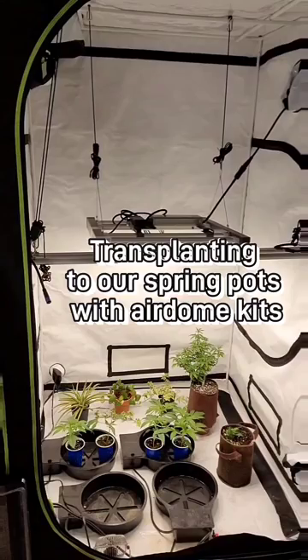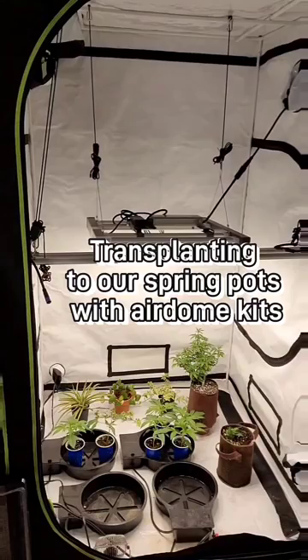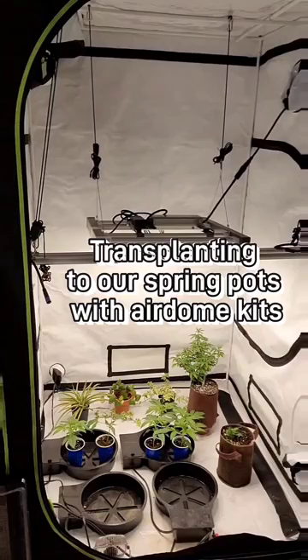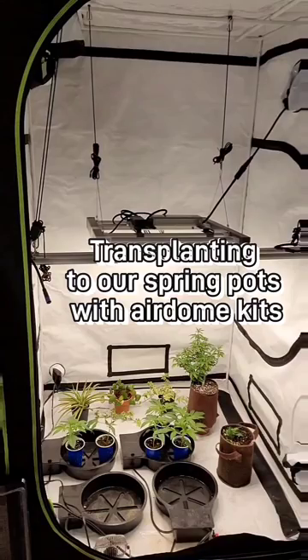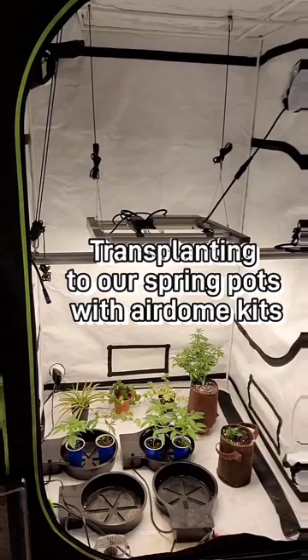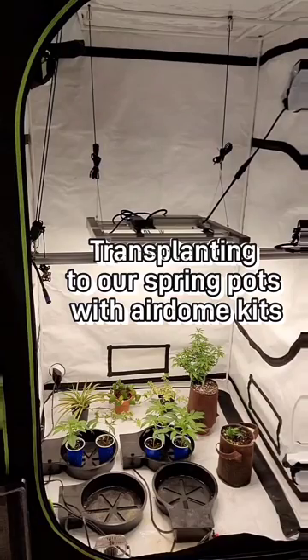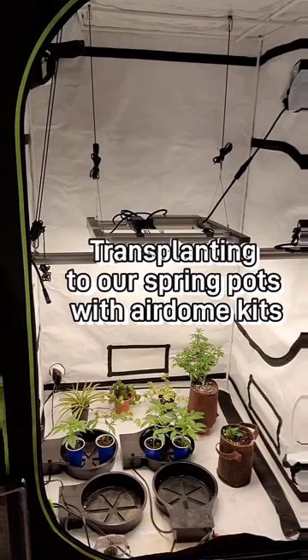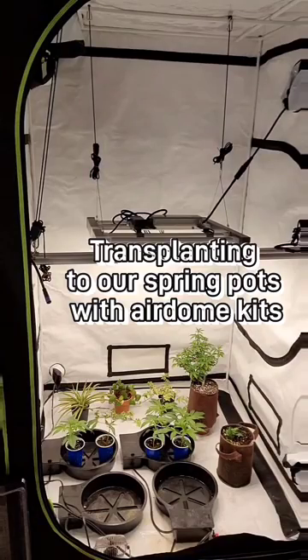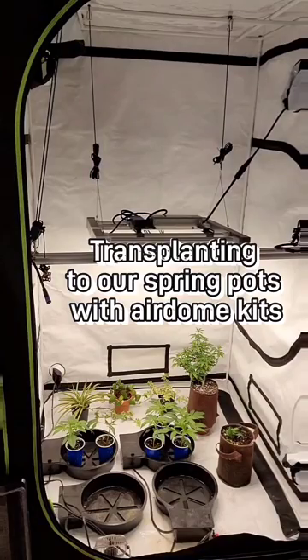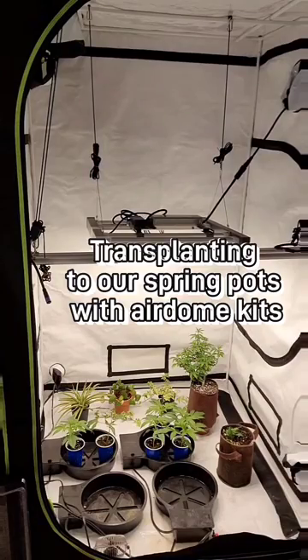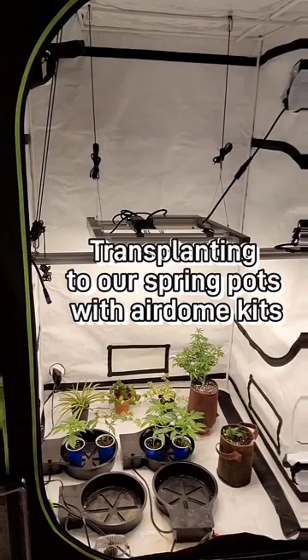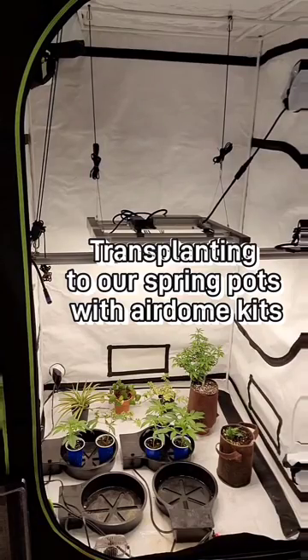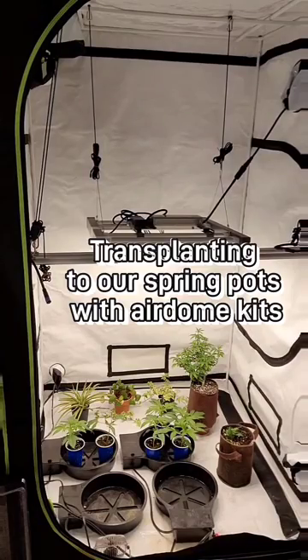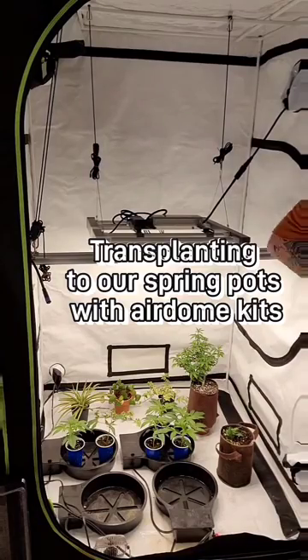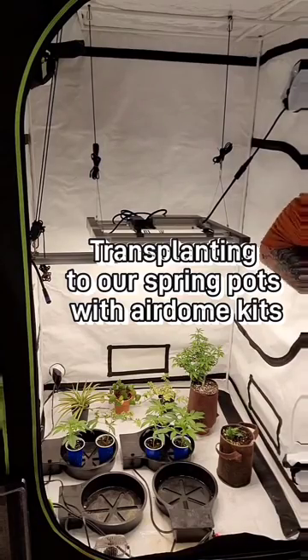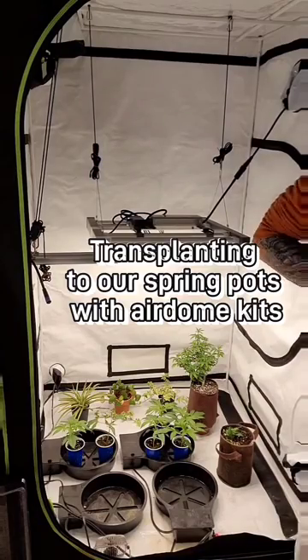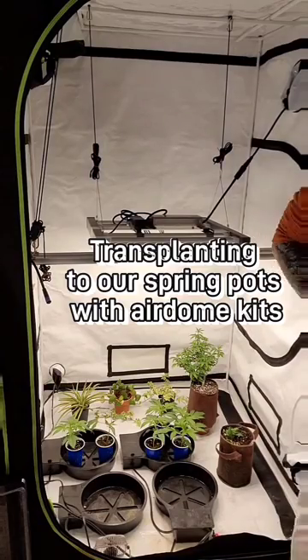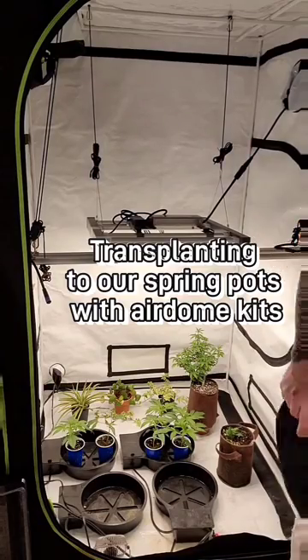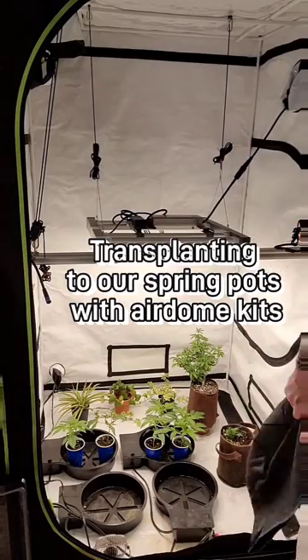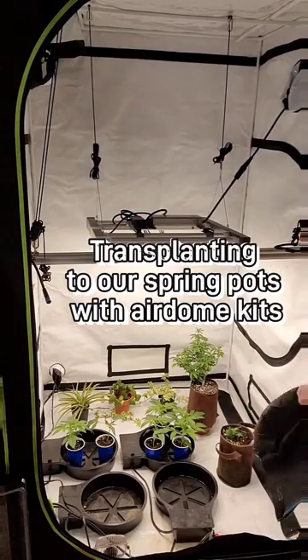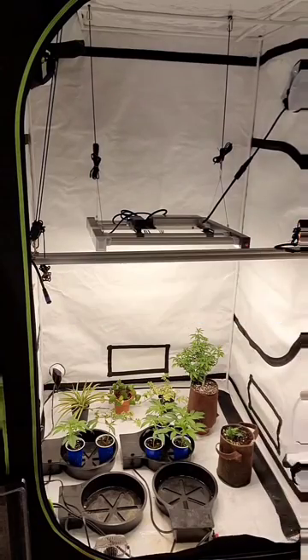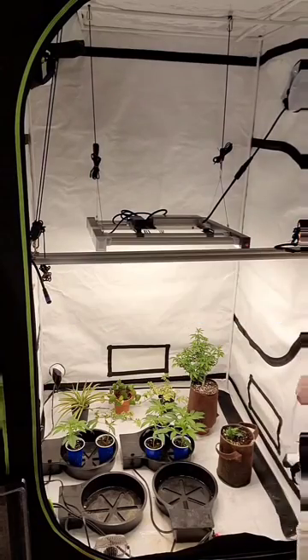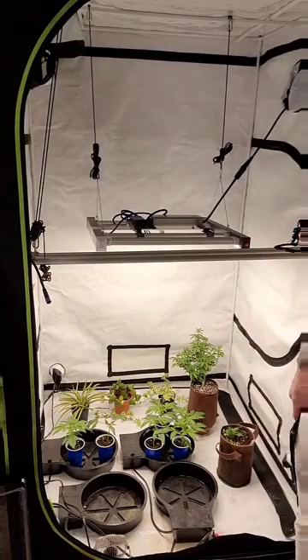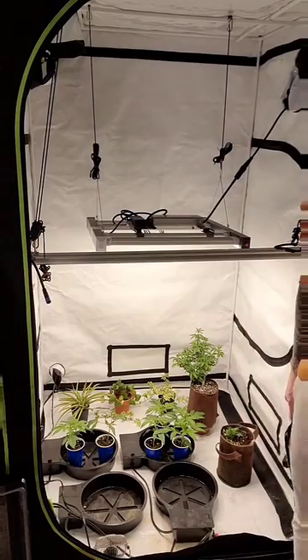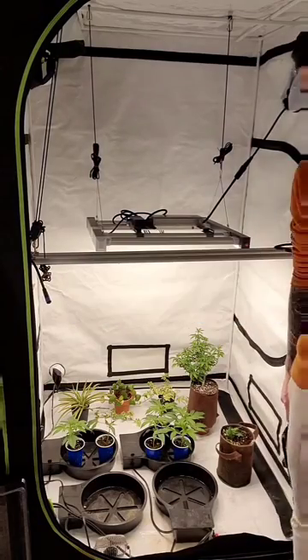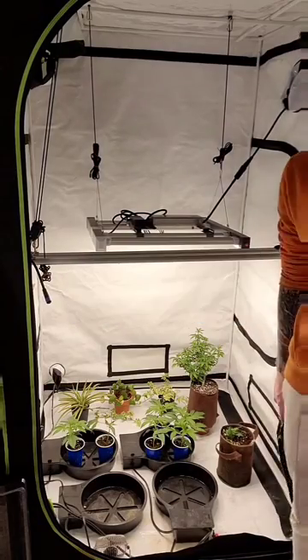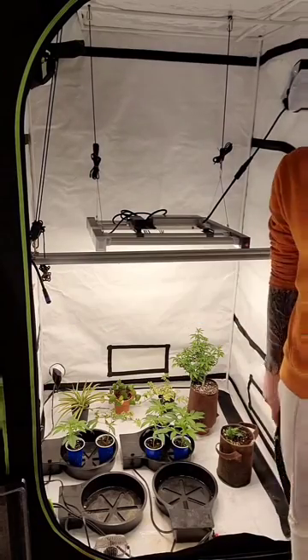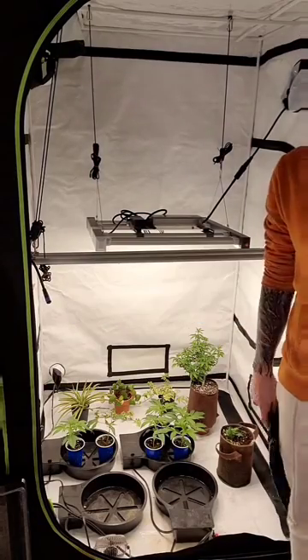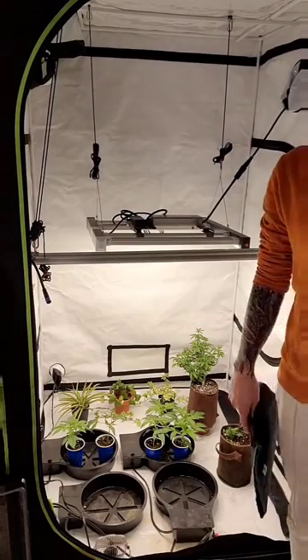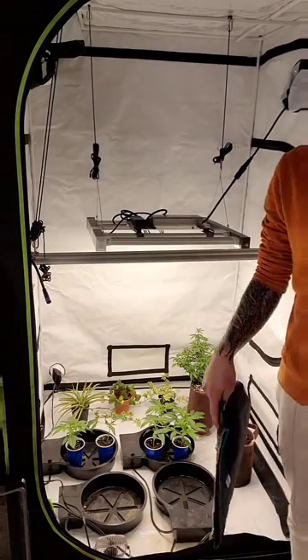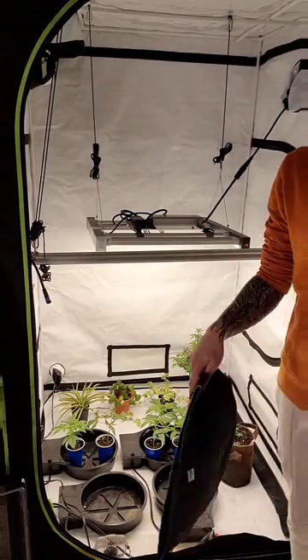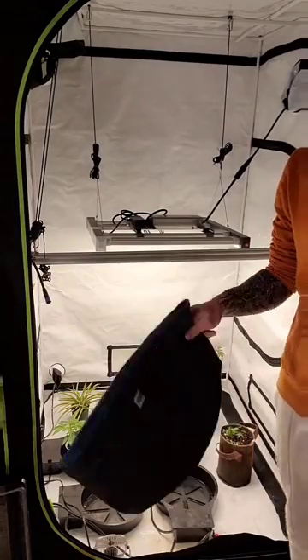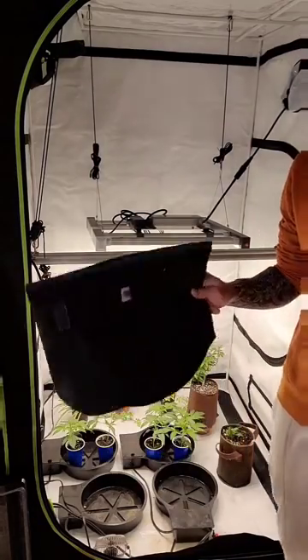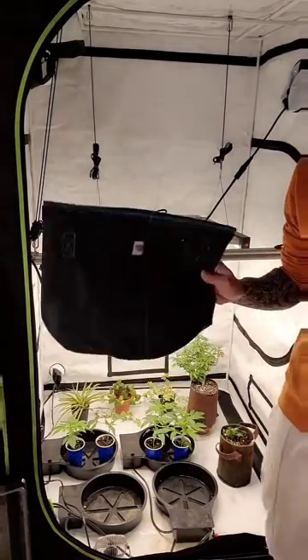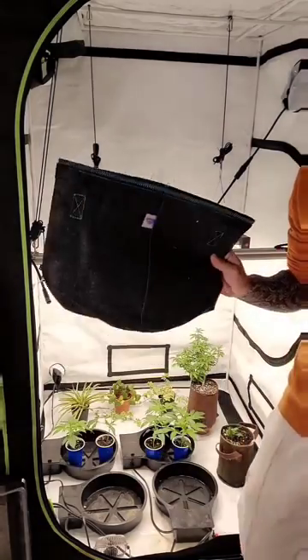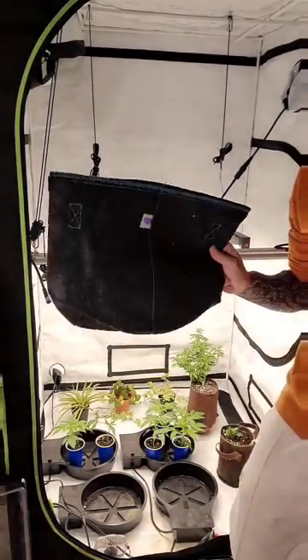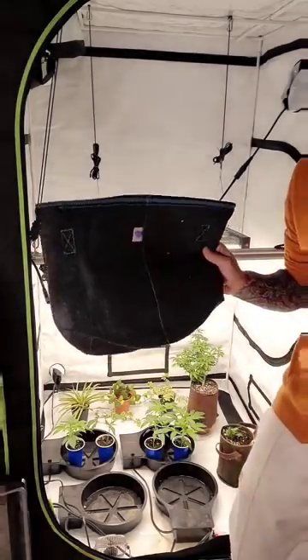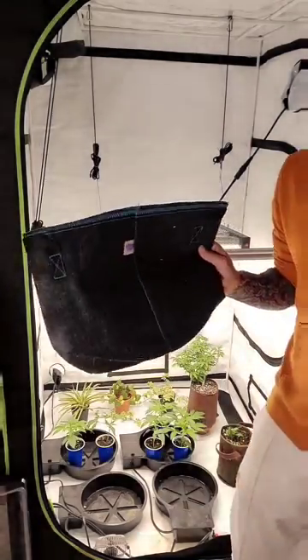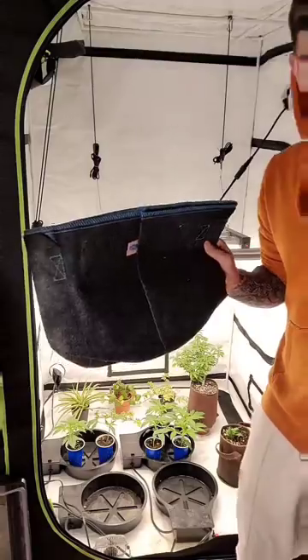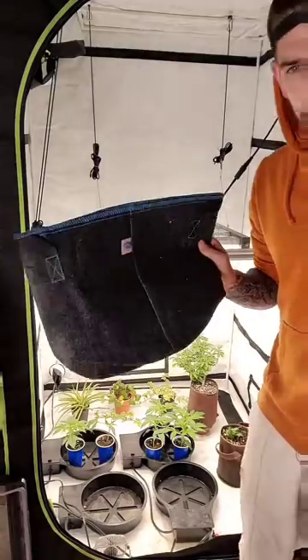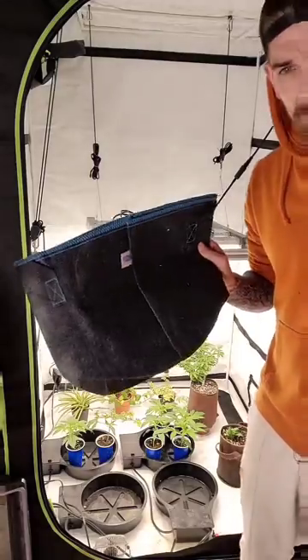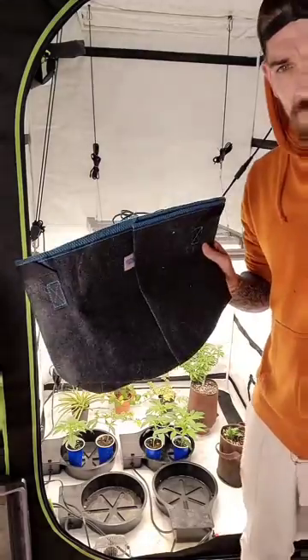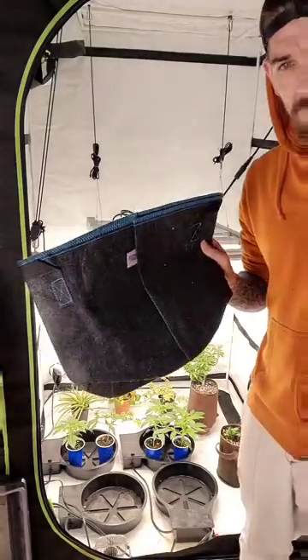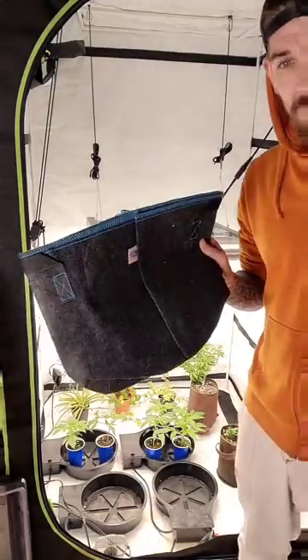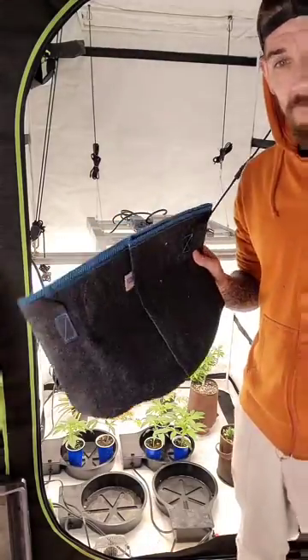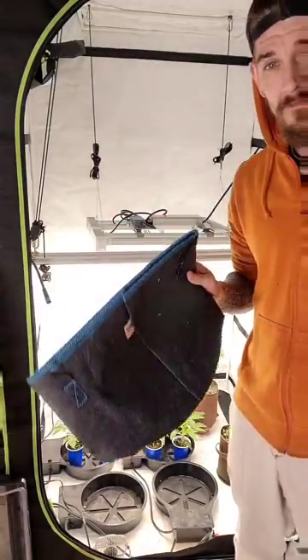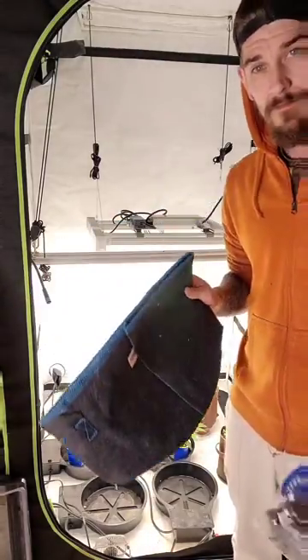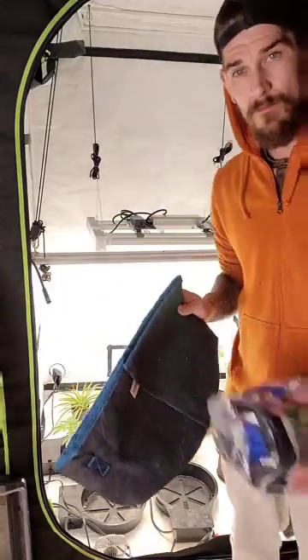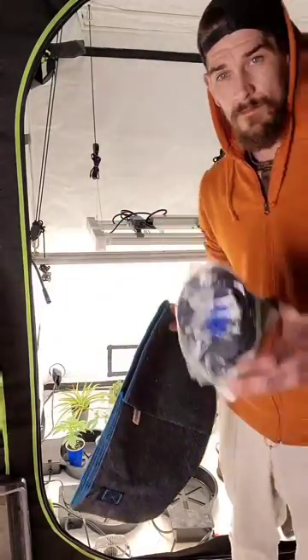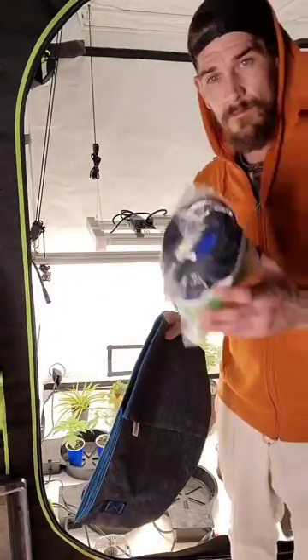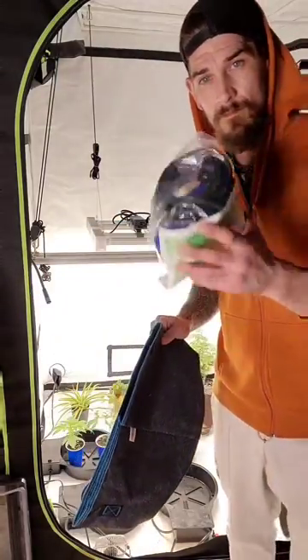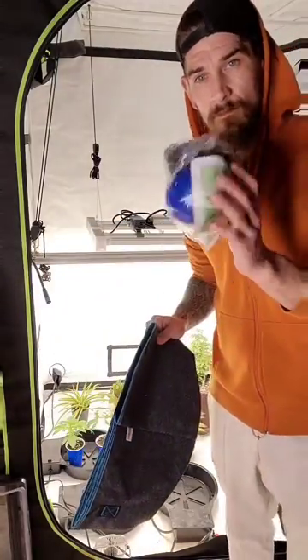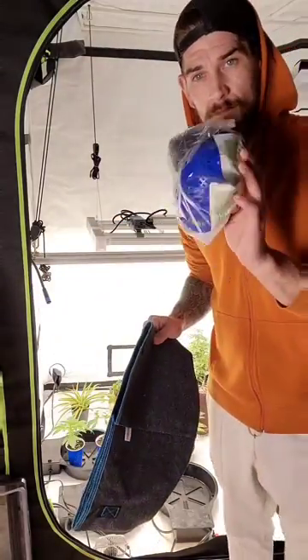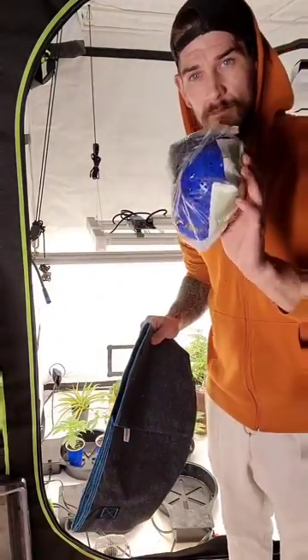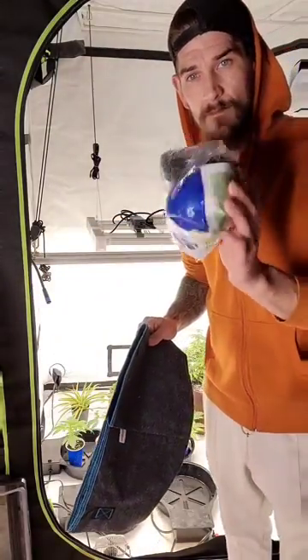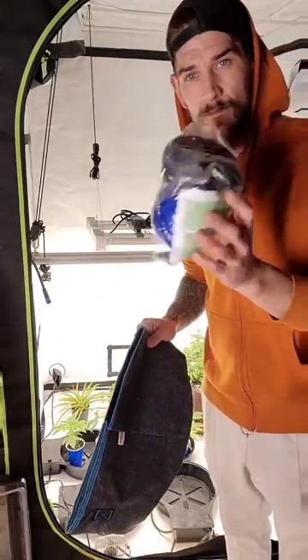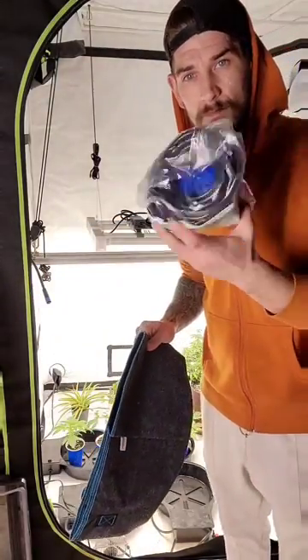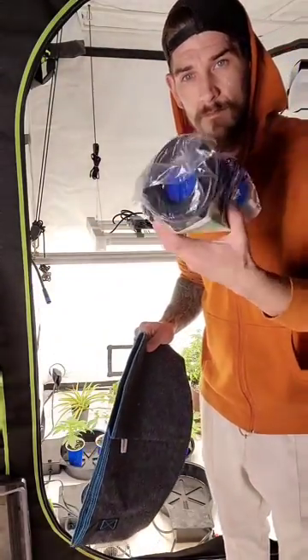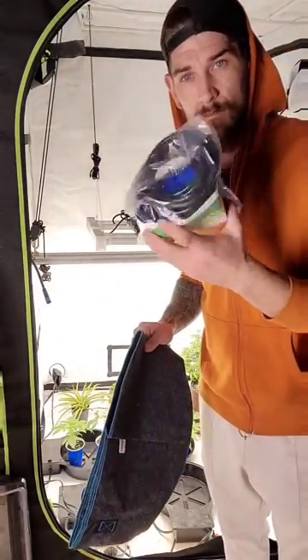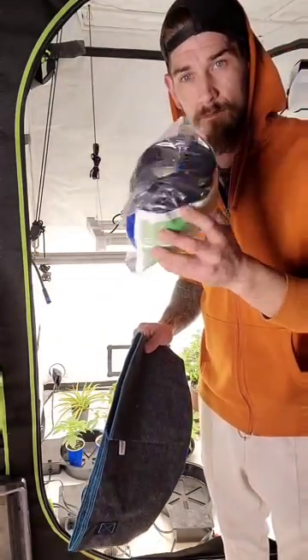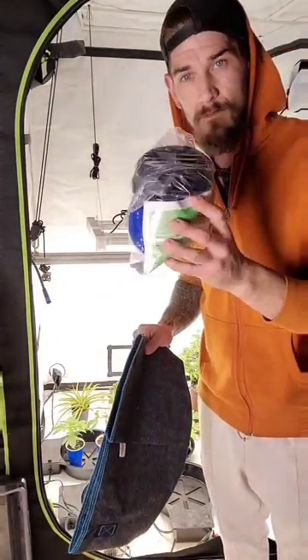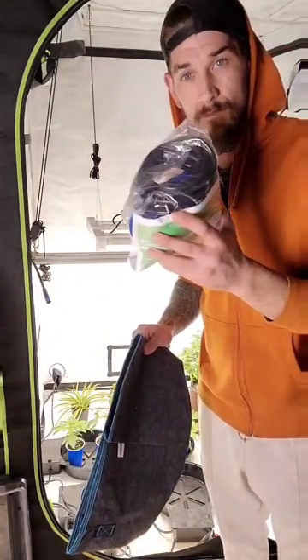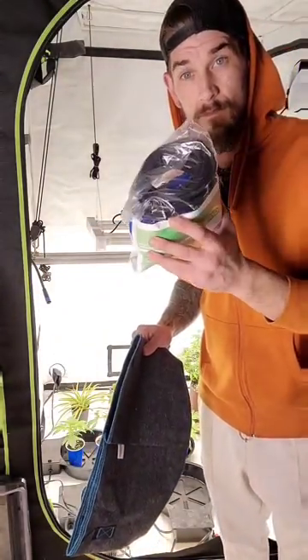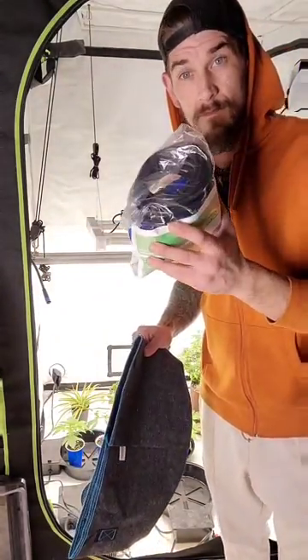Today on Sharkmouse Farms, we will be transplanting our Ethos Thug Rose into our 6-gallon spring pots, along with our Auto-Pot Air Dome Kit.